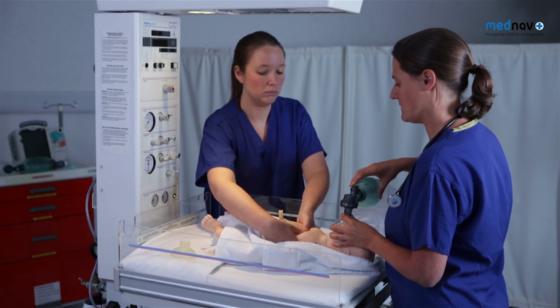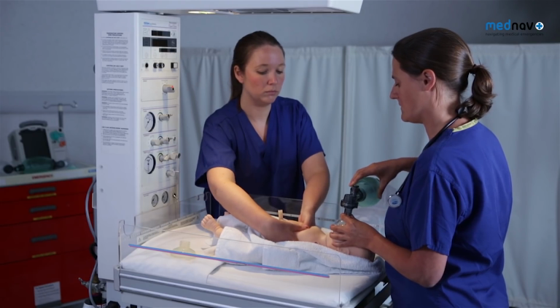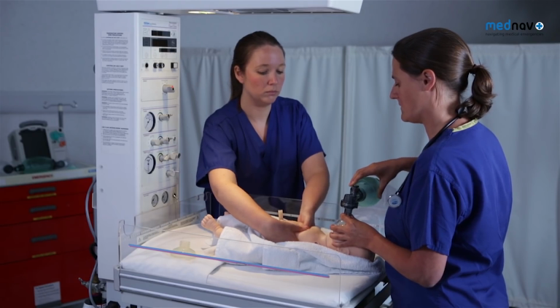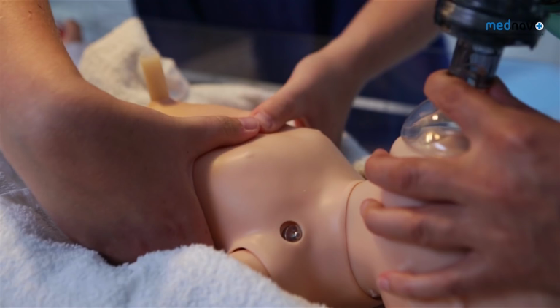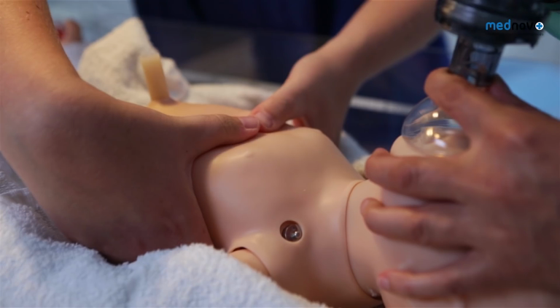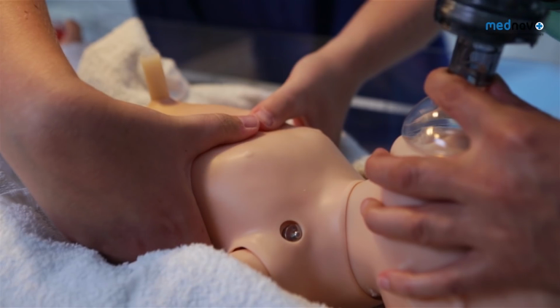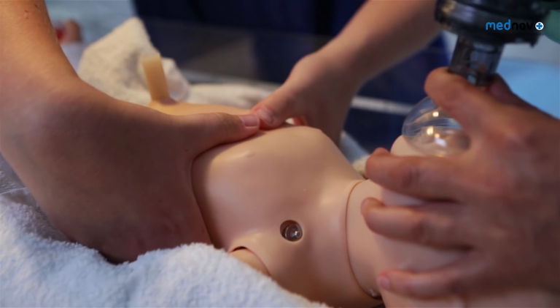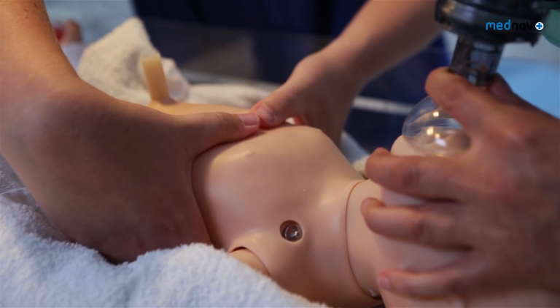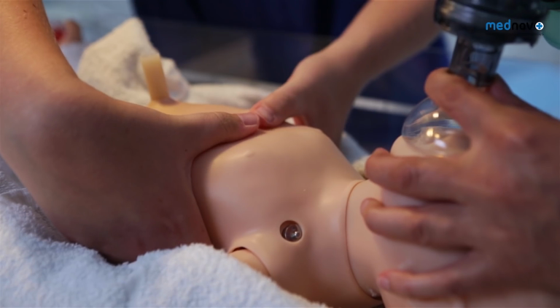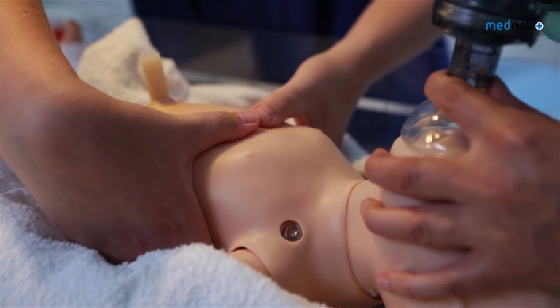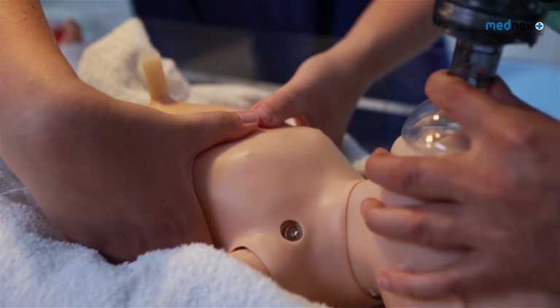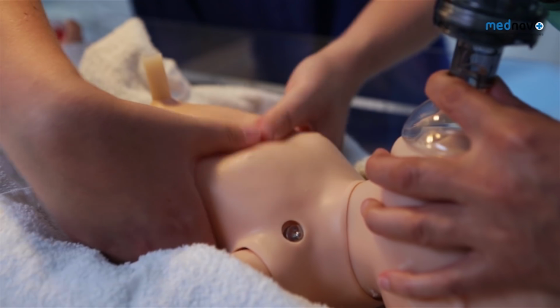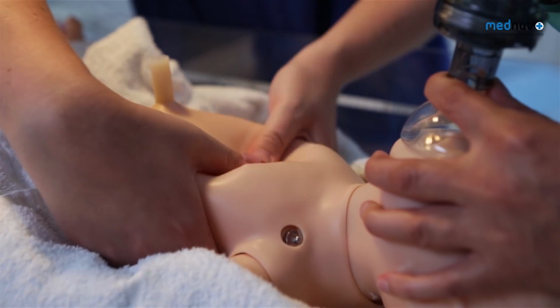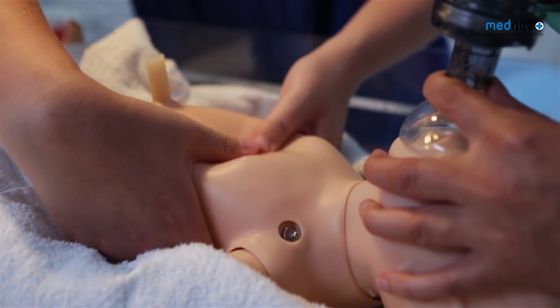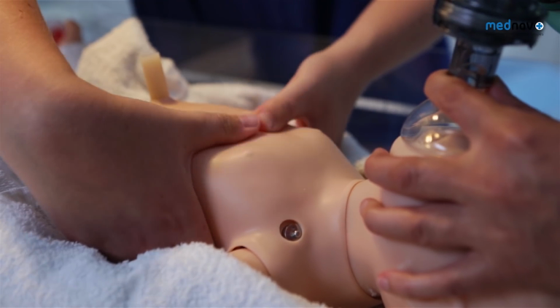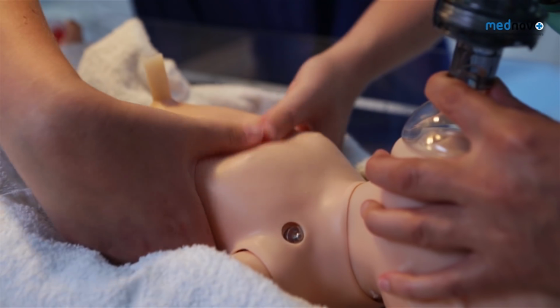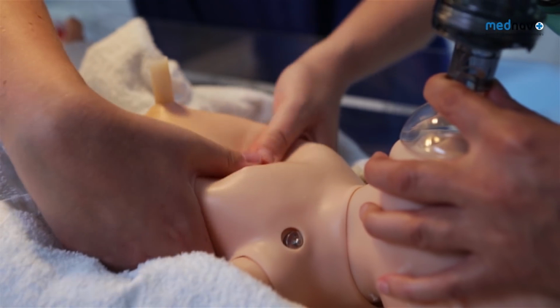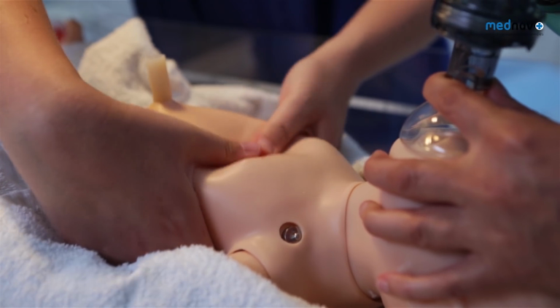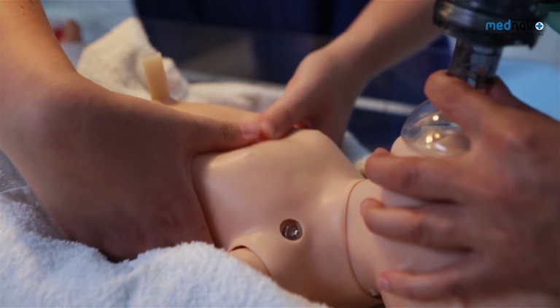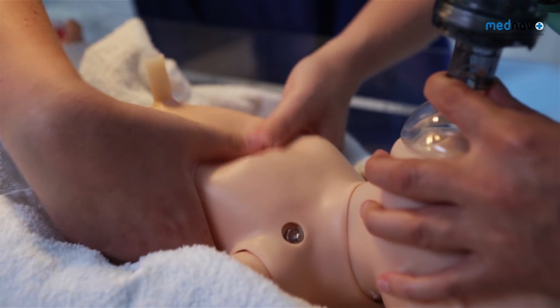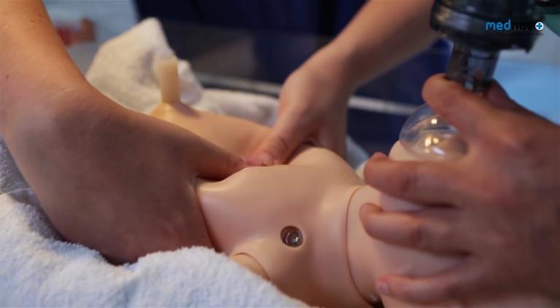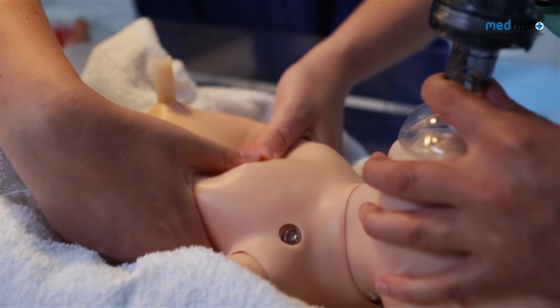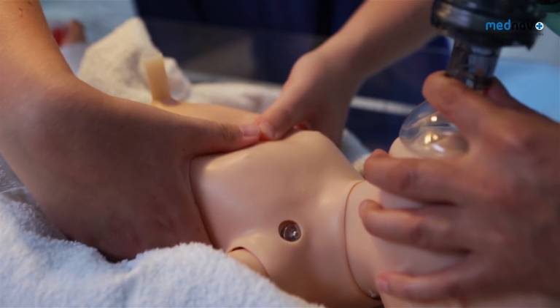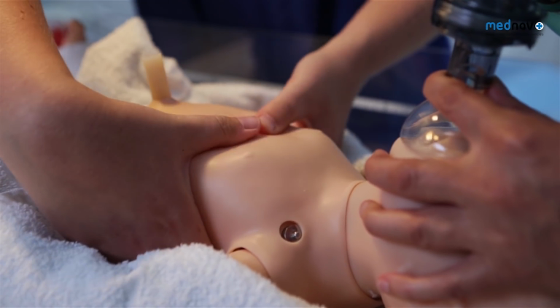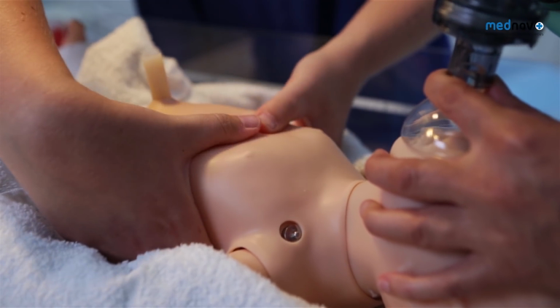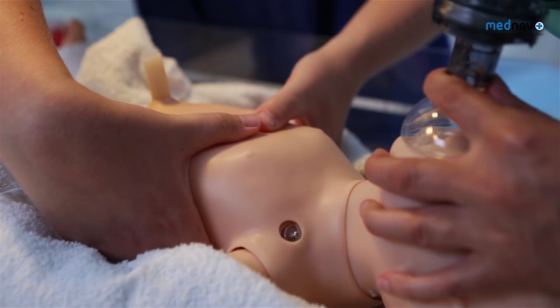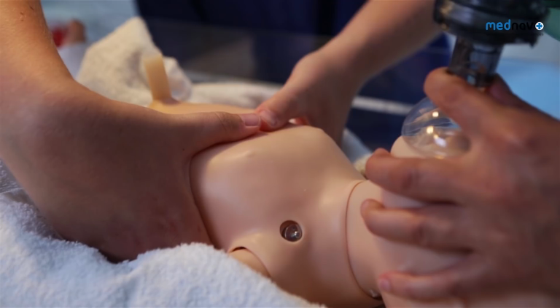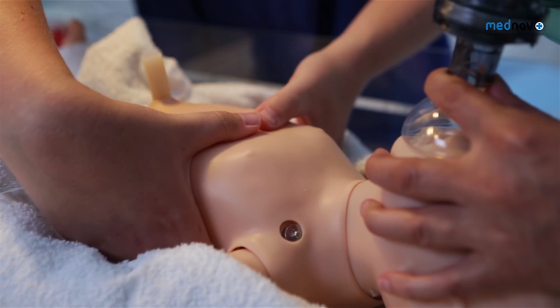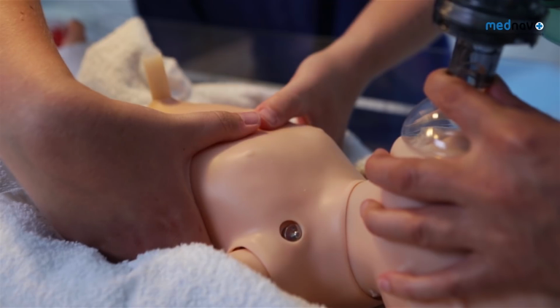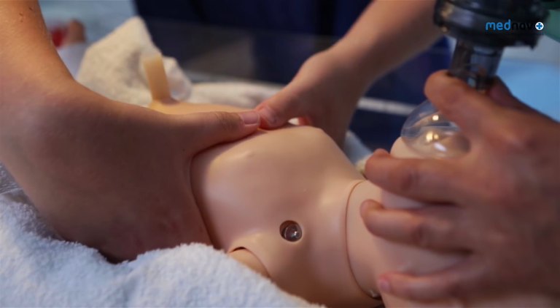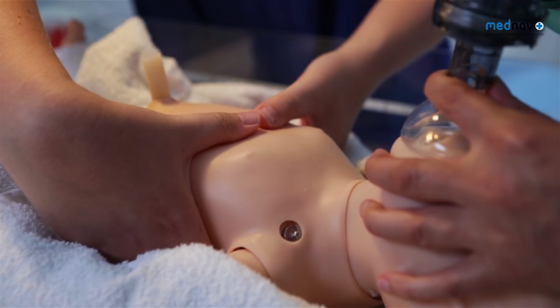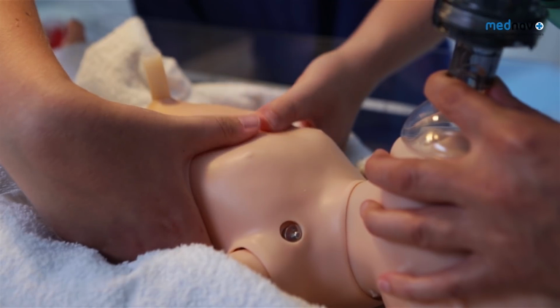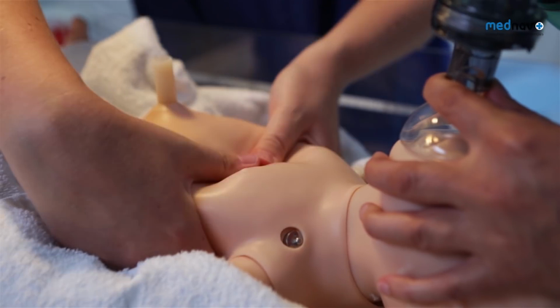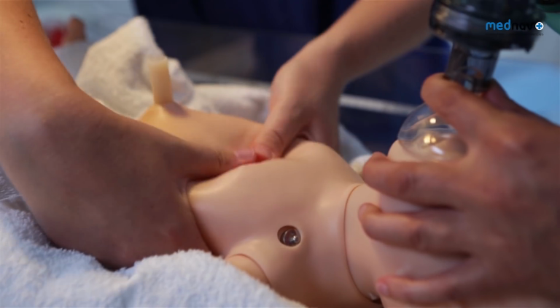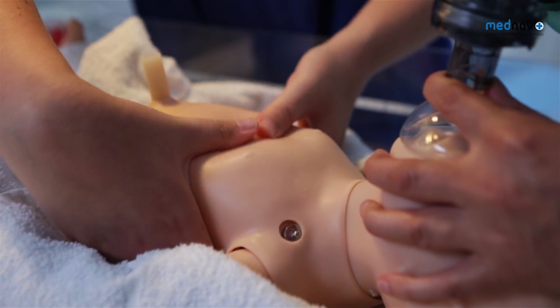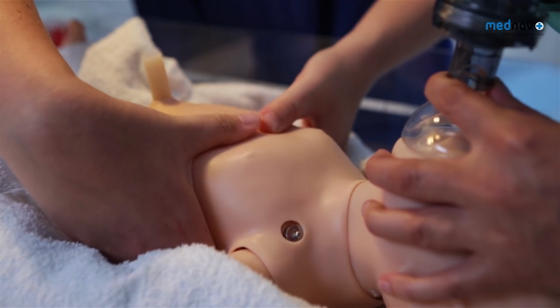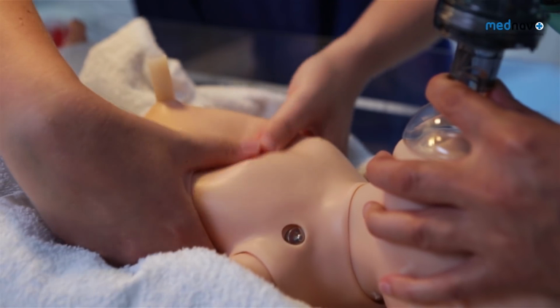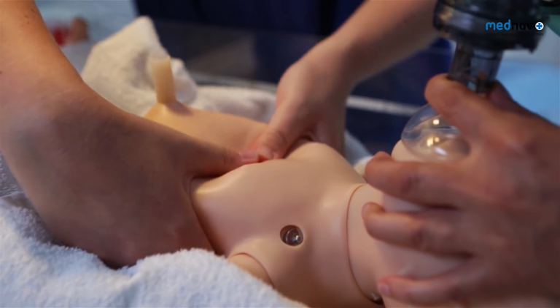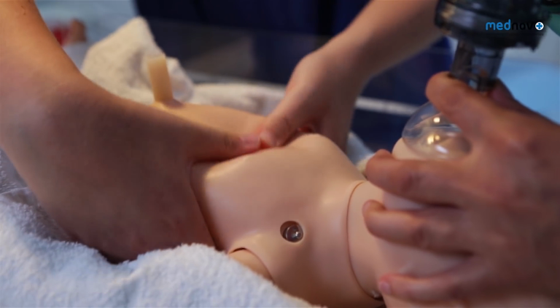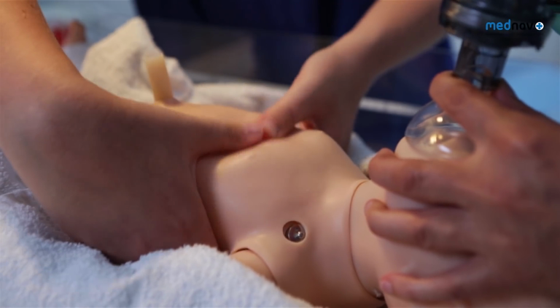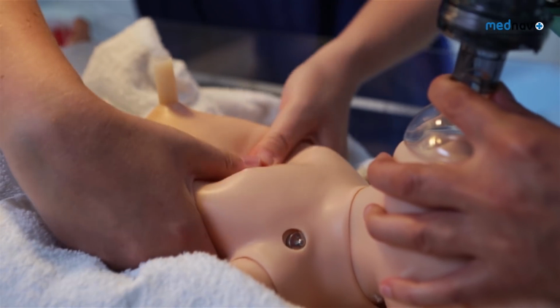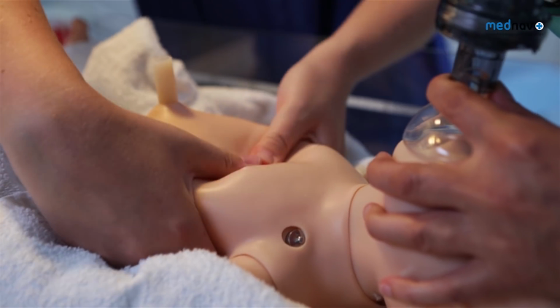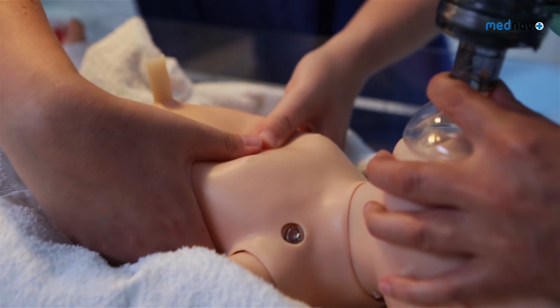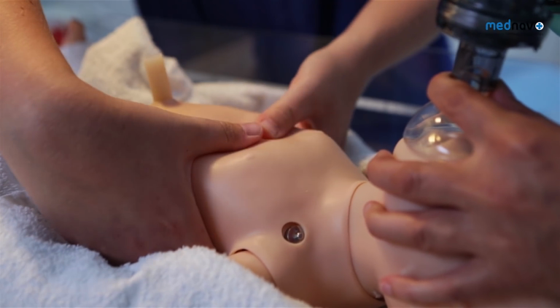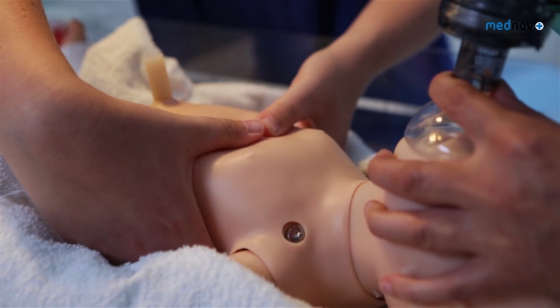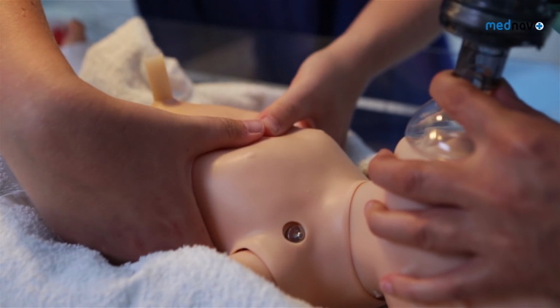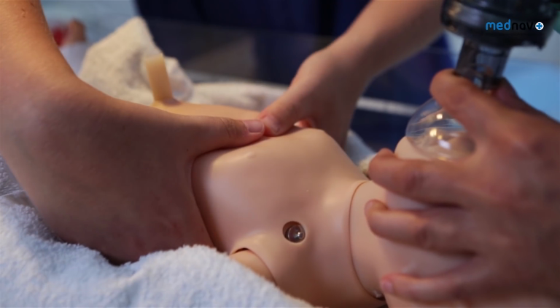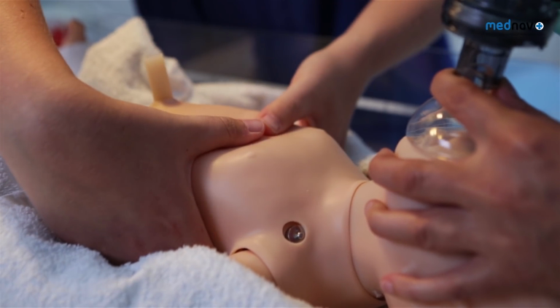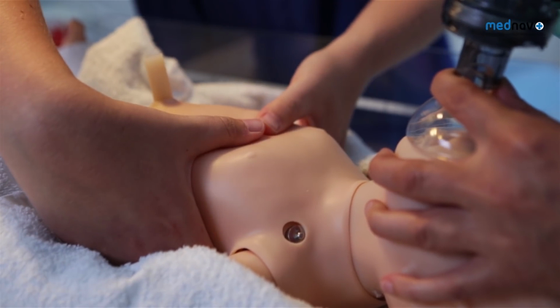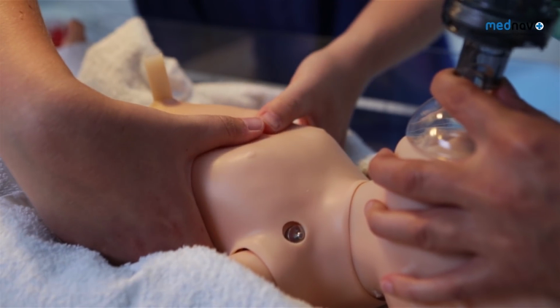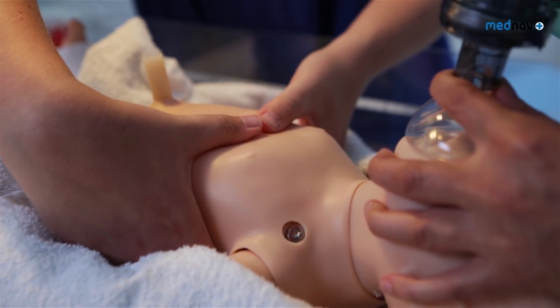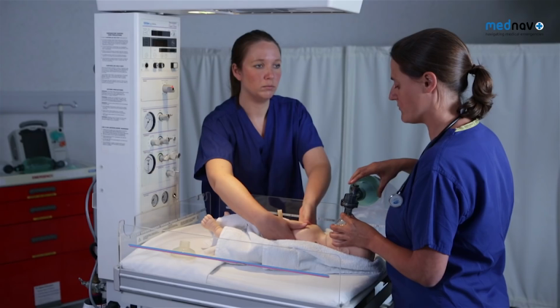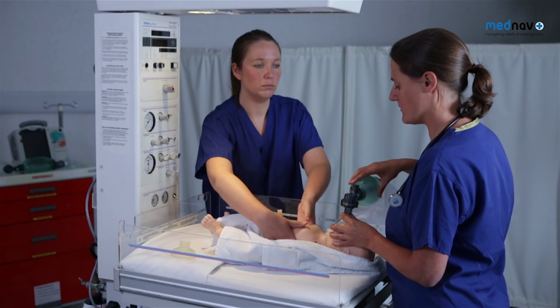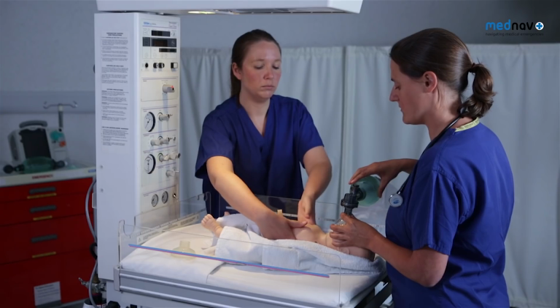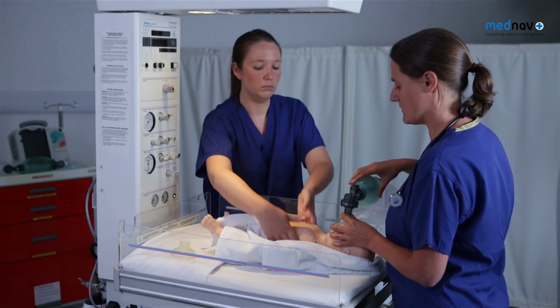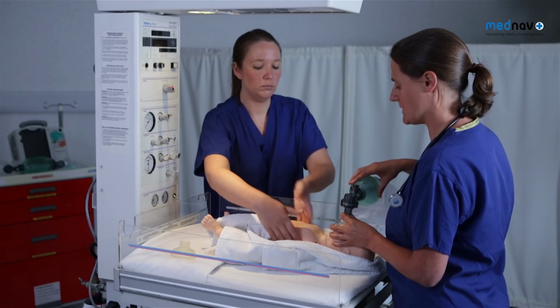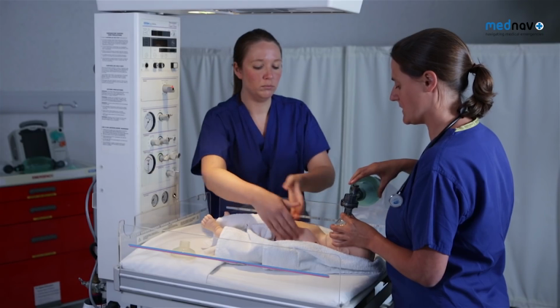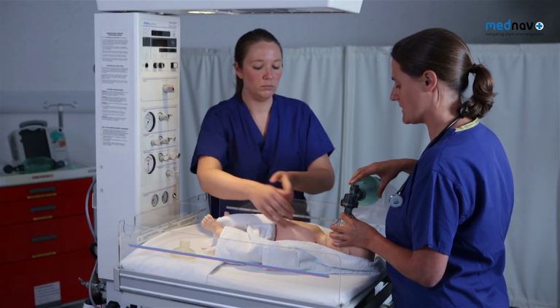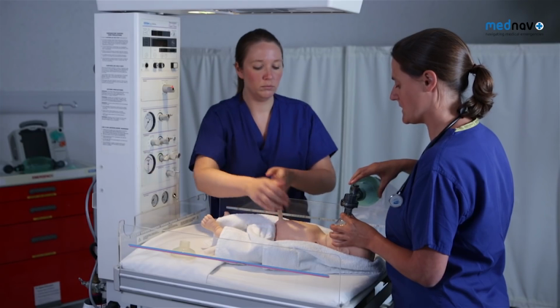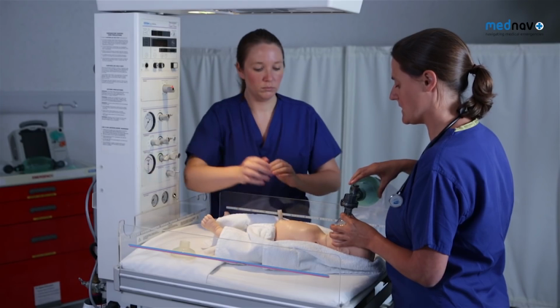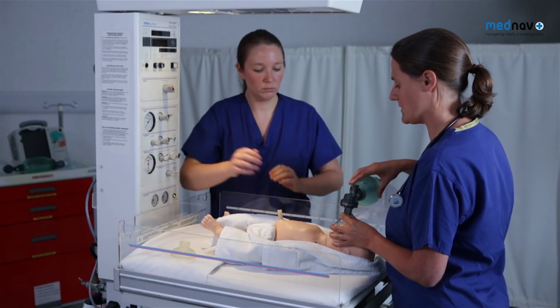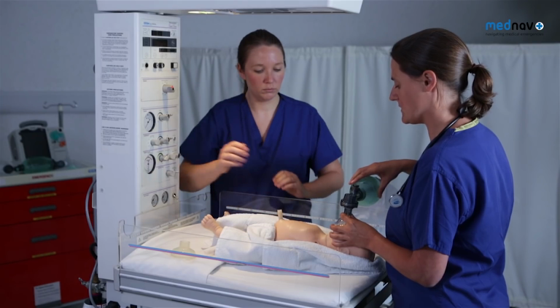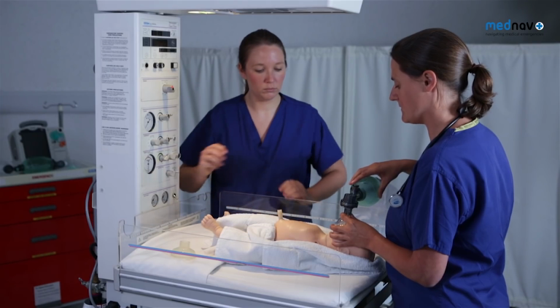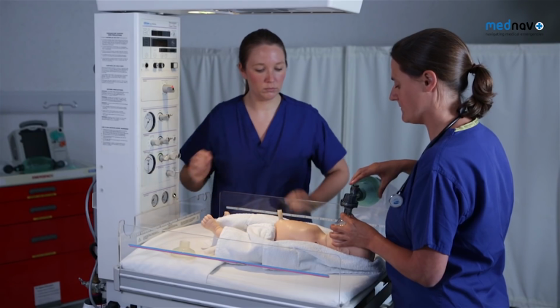If there are no signs of life — no heart rate or breathing for 20 minutes — consider stopping the resuscitation.